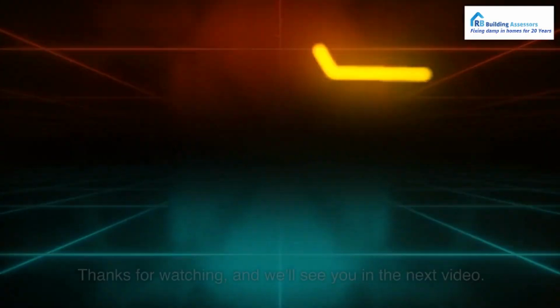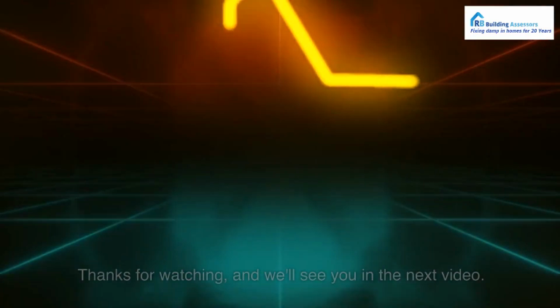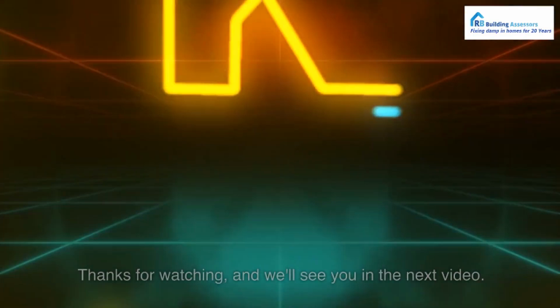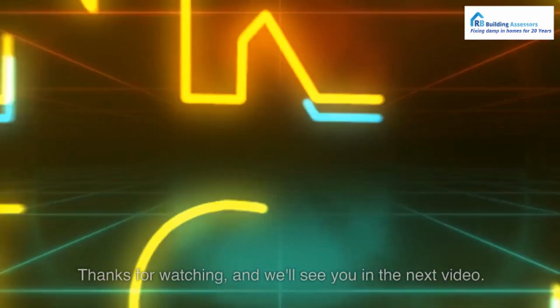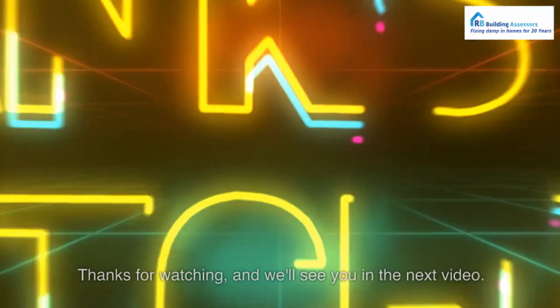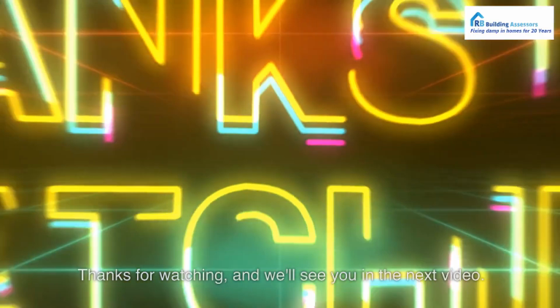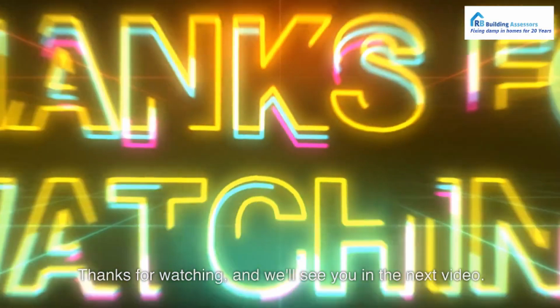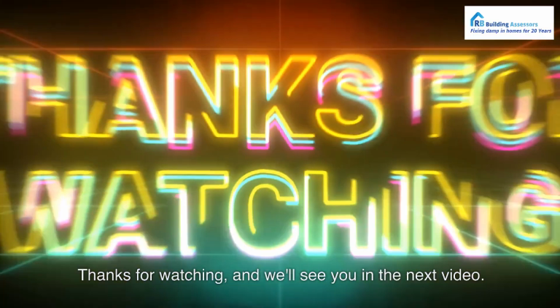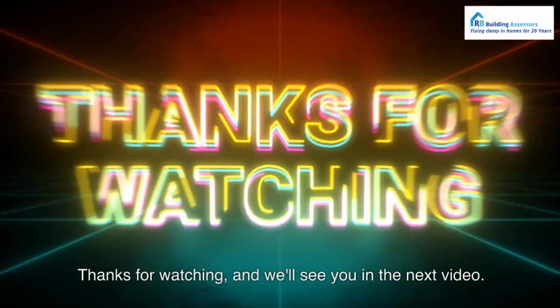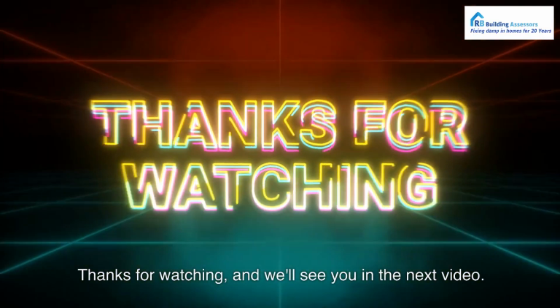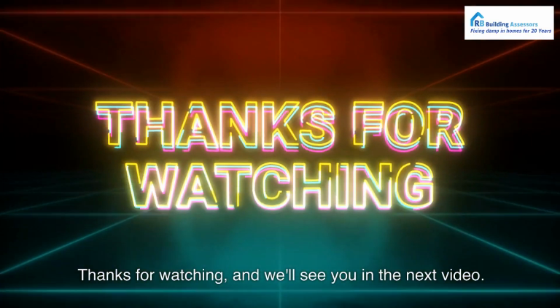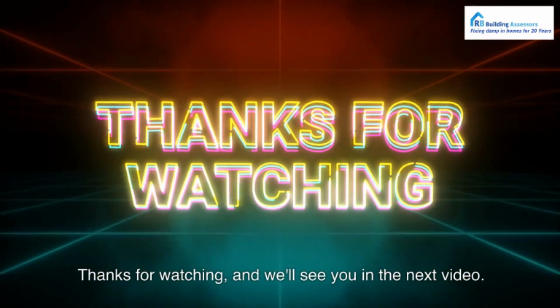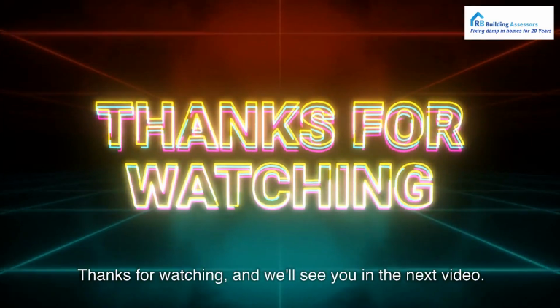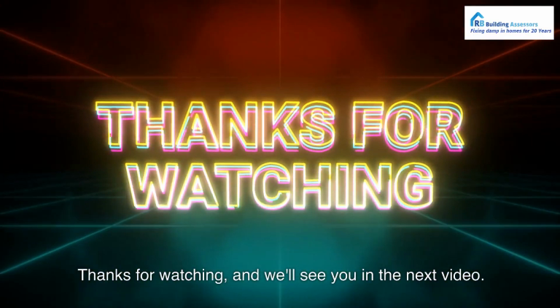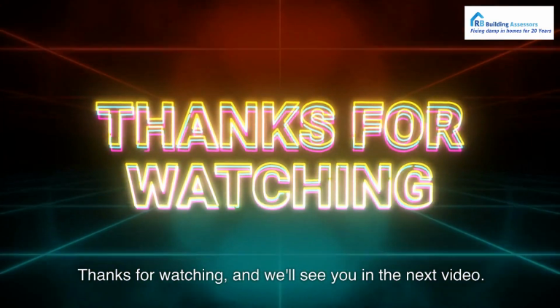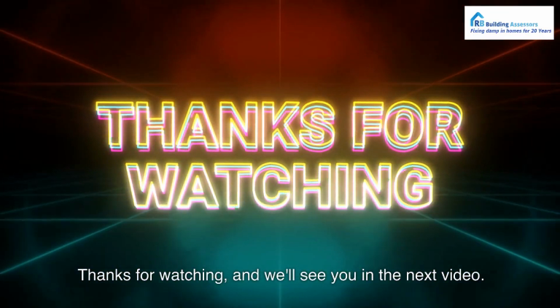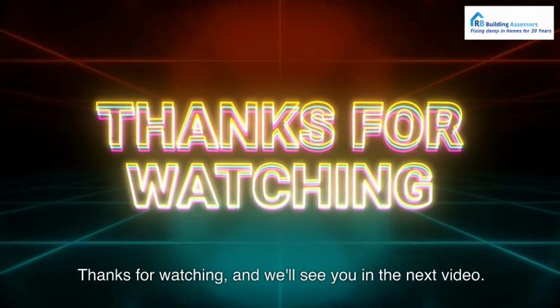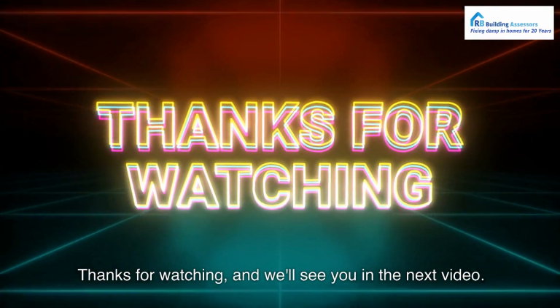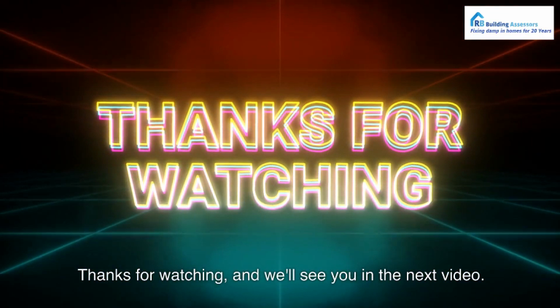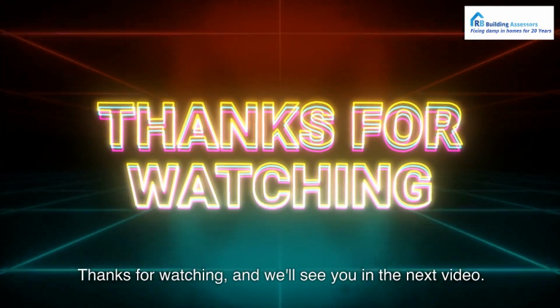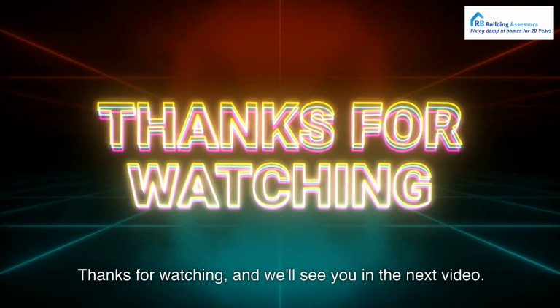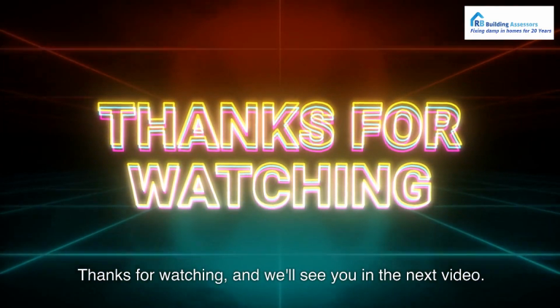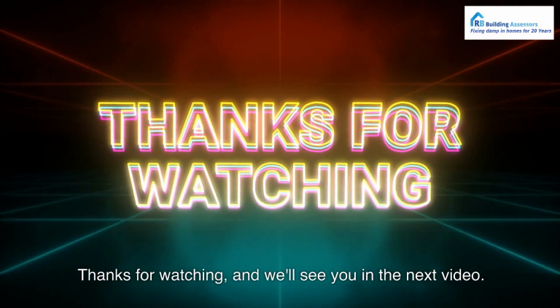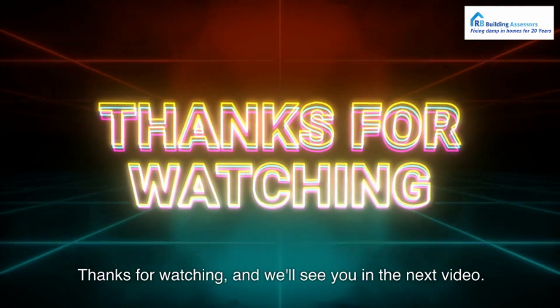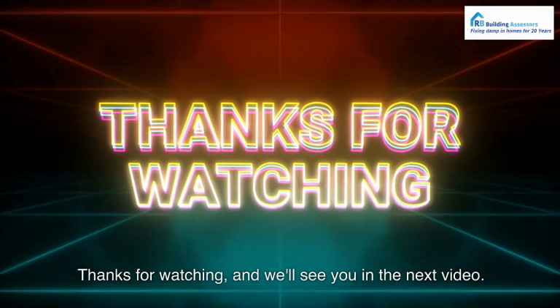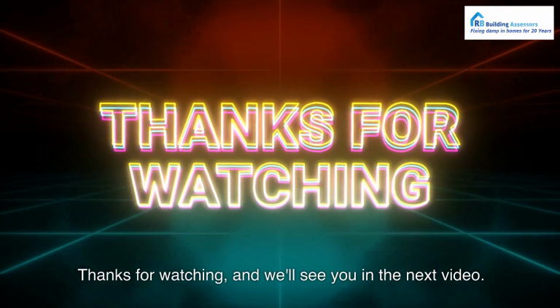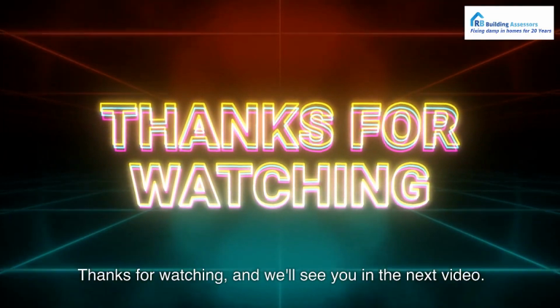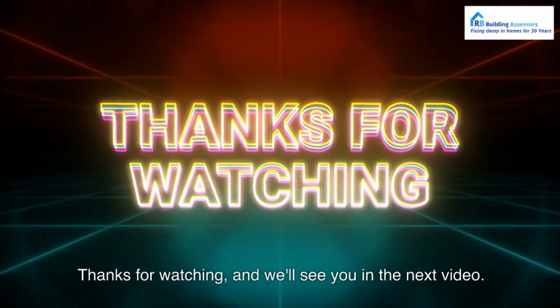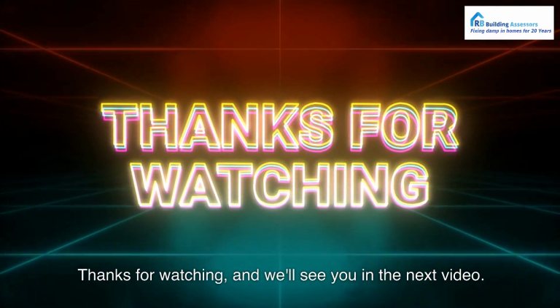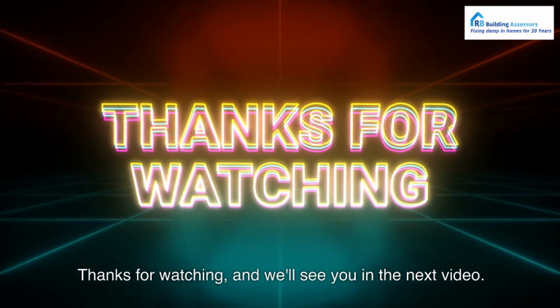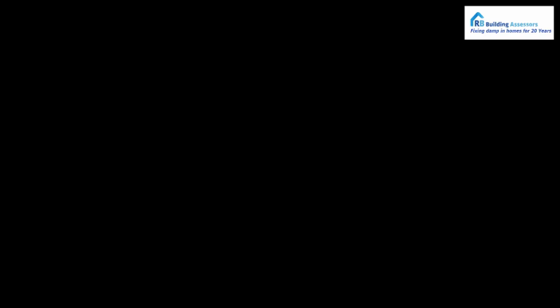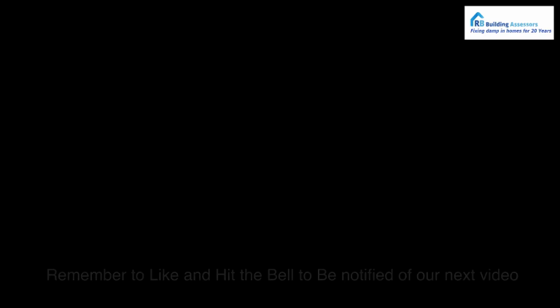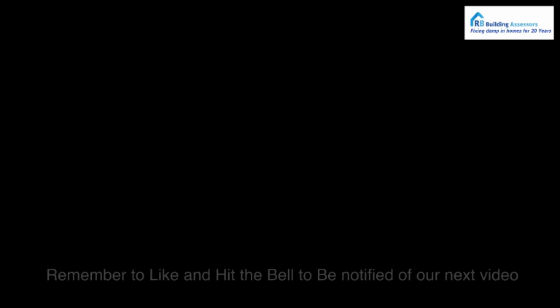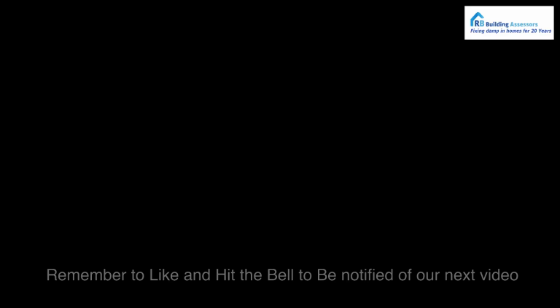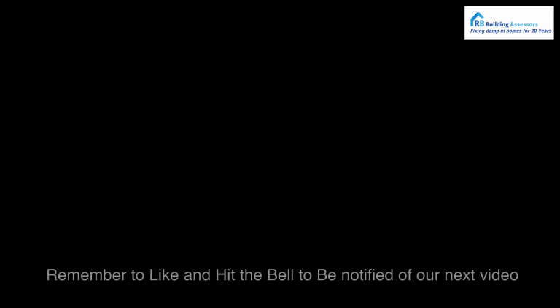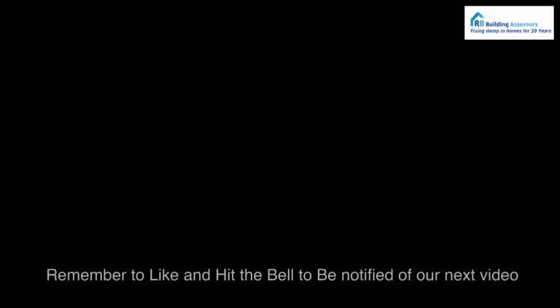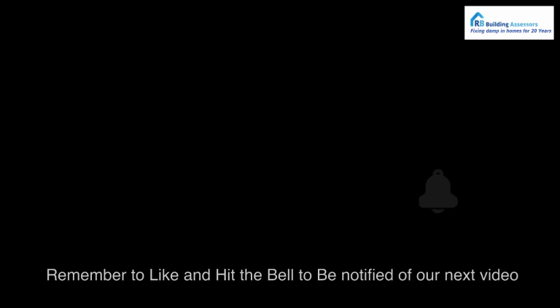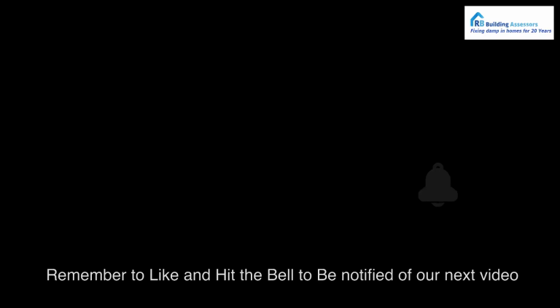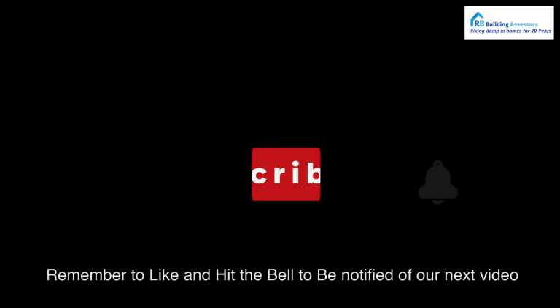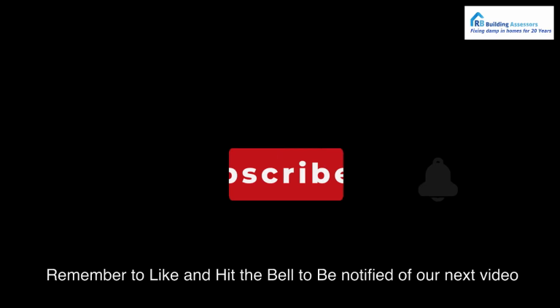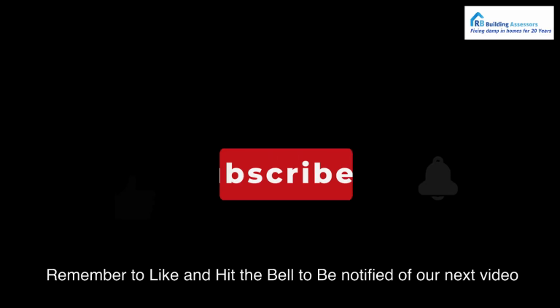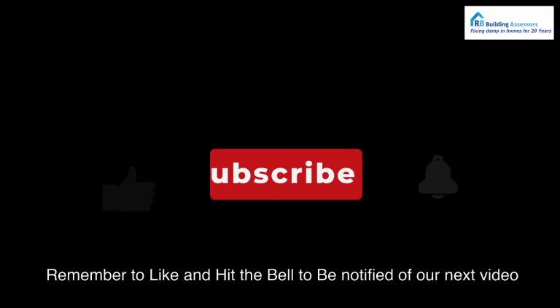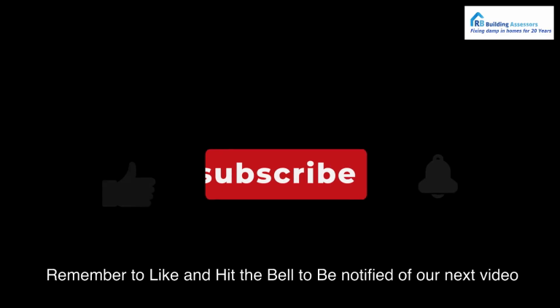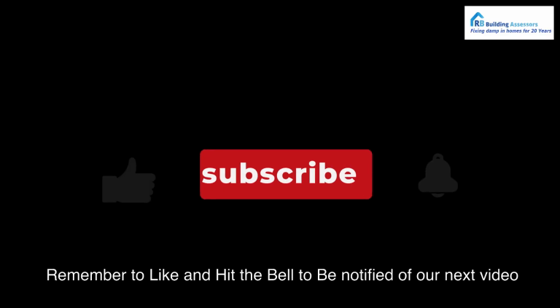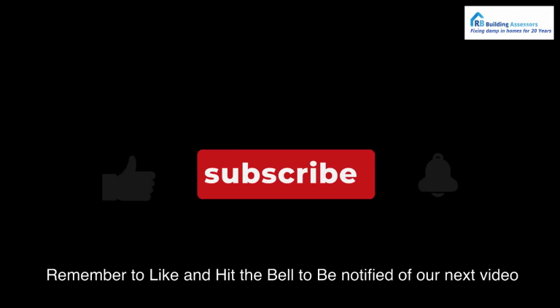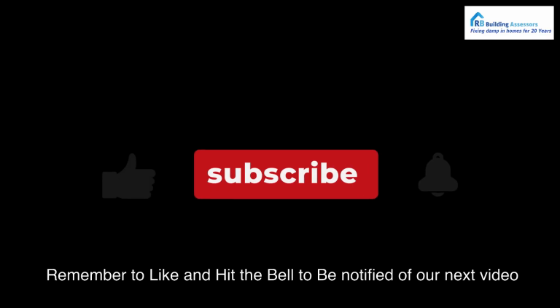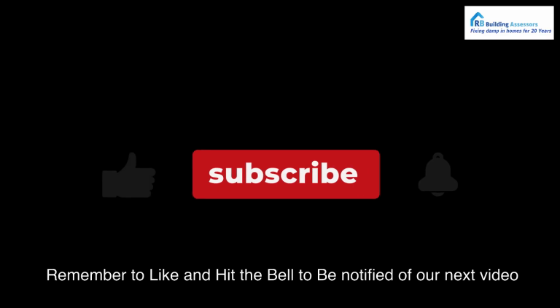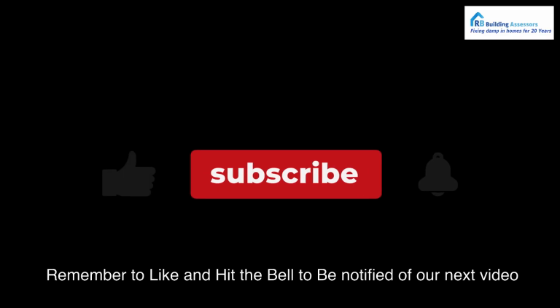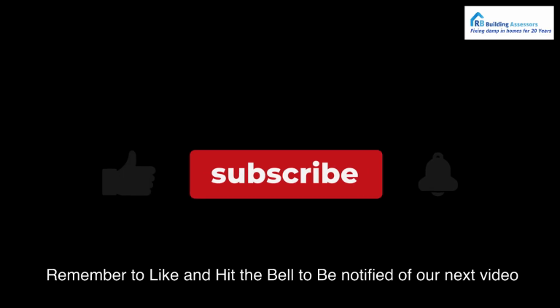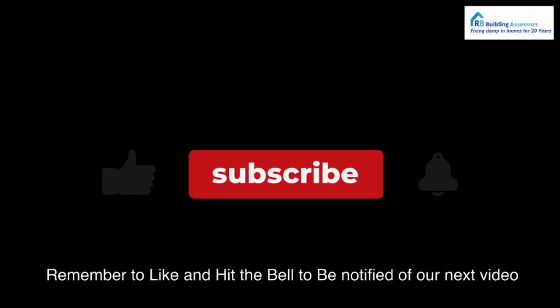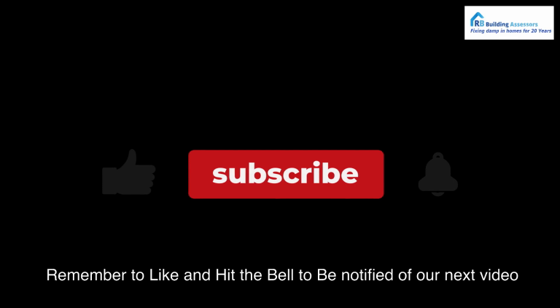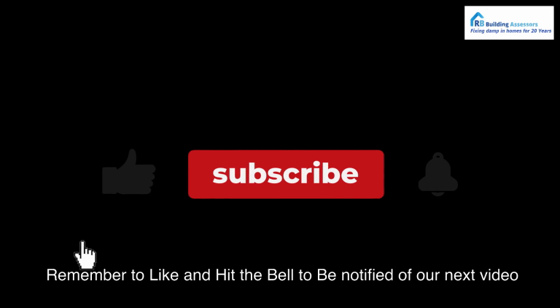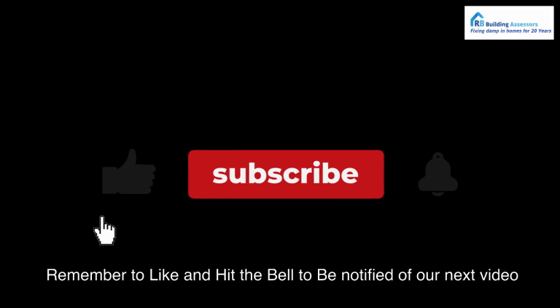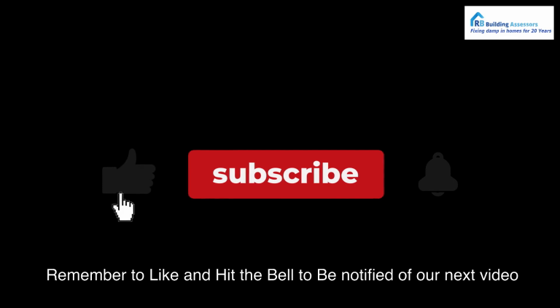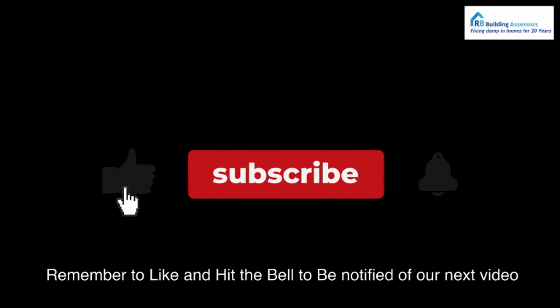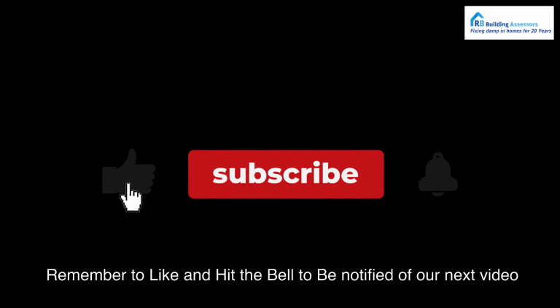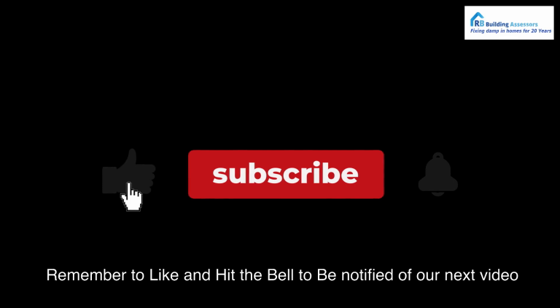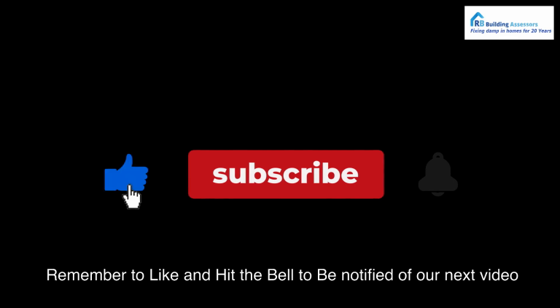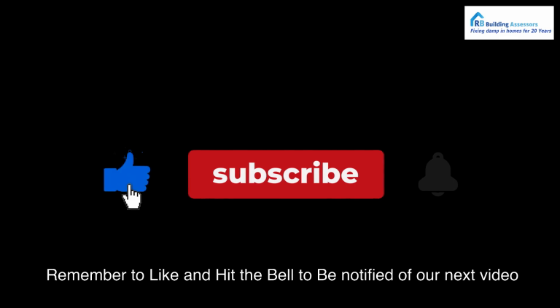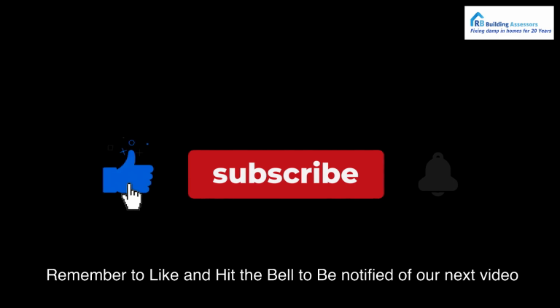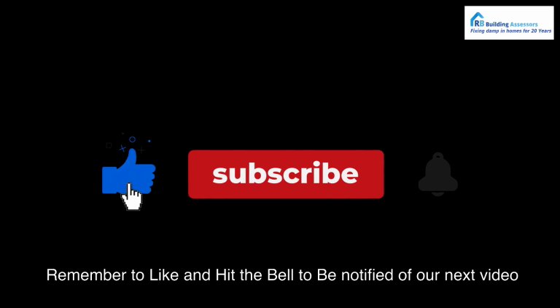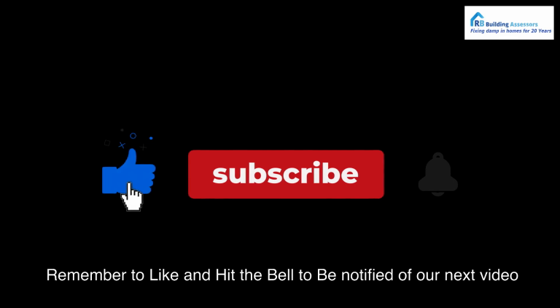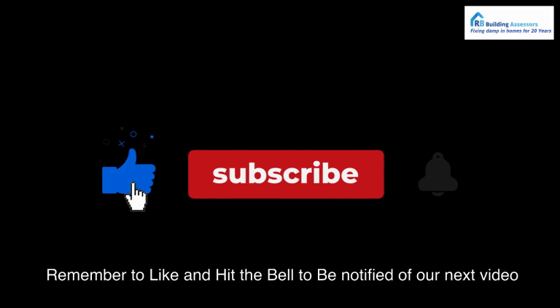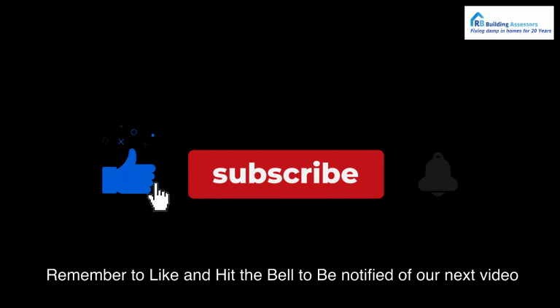Thanks for watching, and we'll see you in the next video. Remember to like and hit the bell to be notified of our next video.